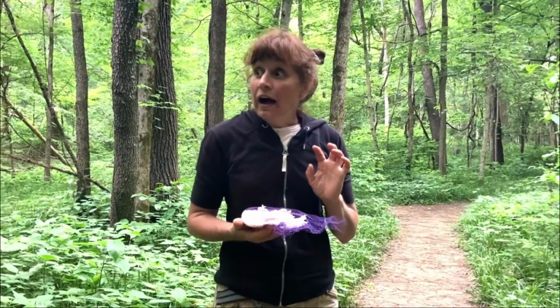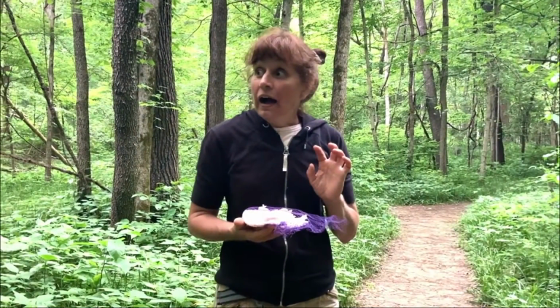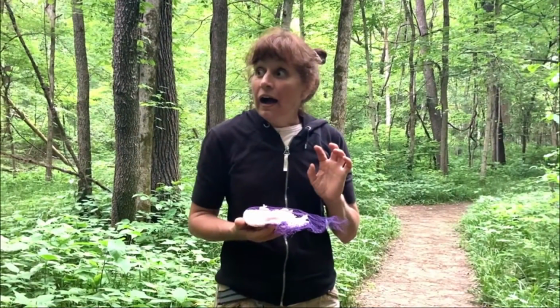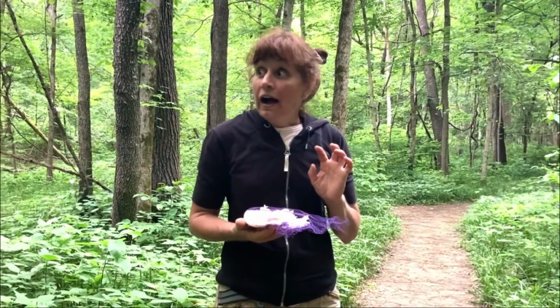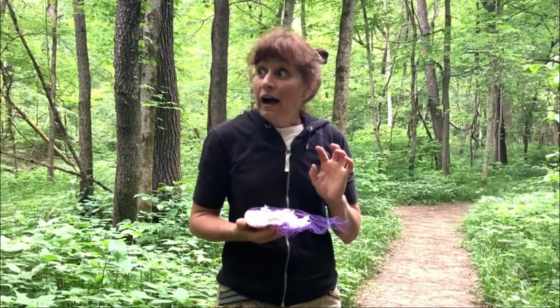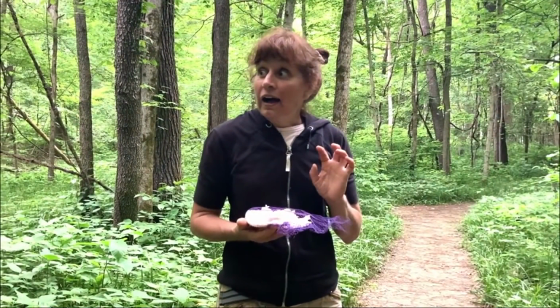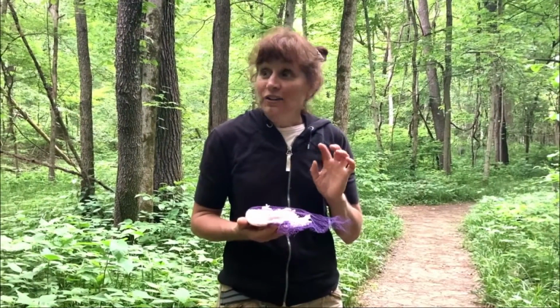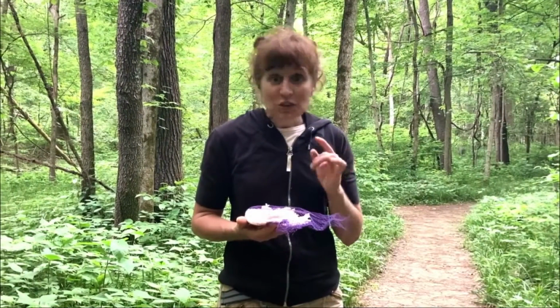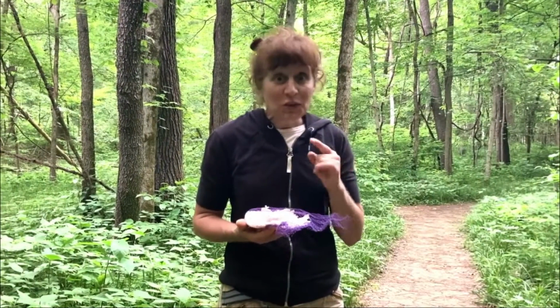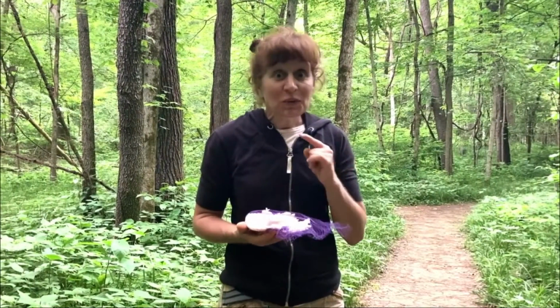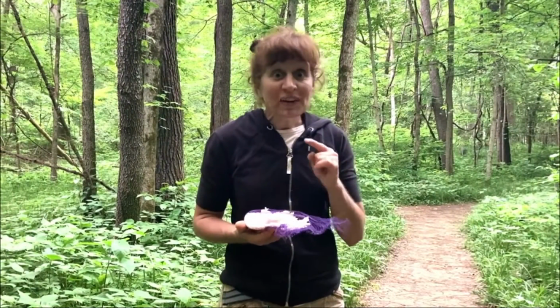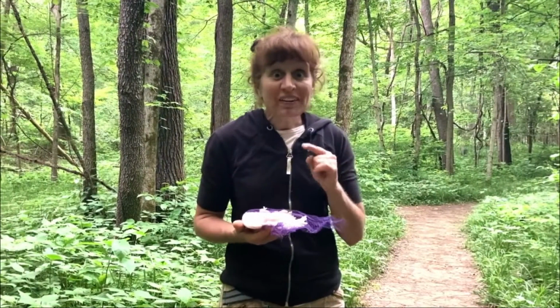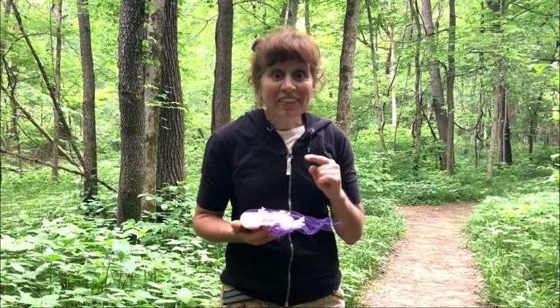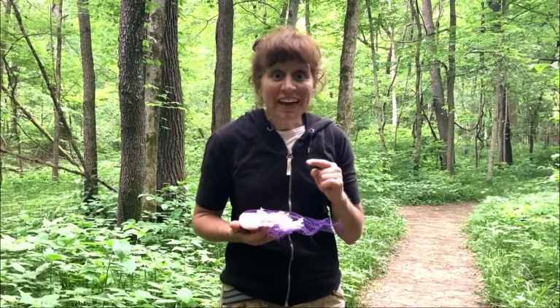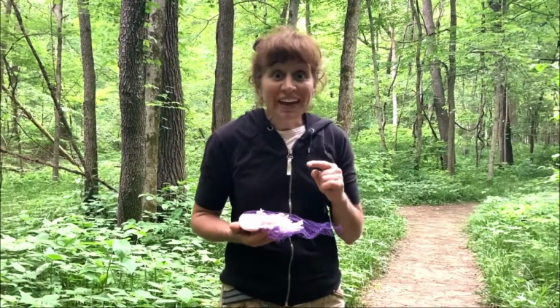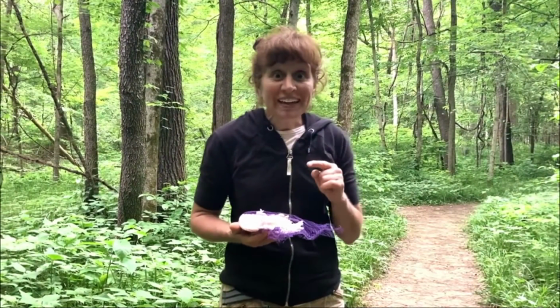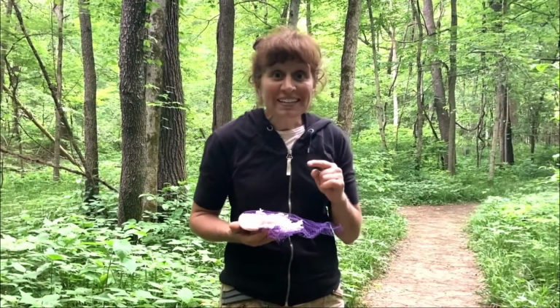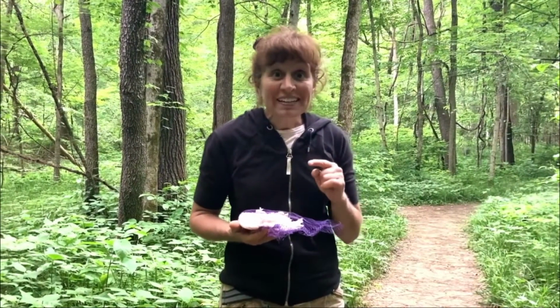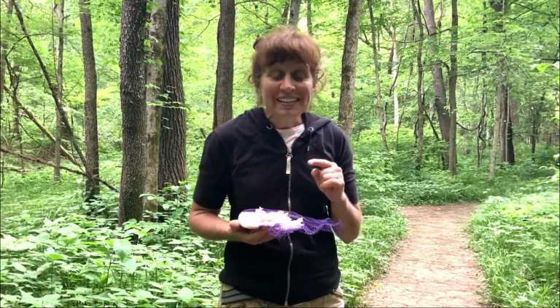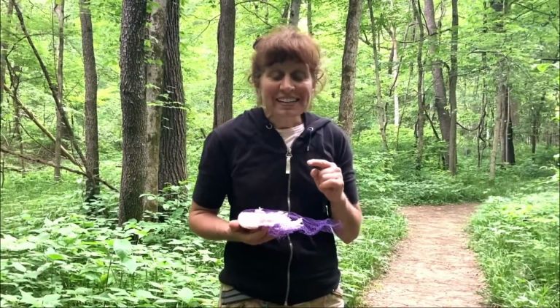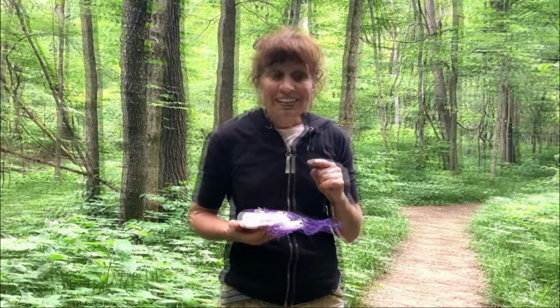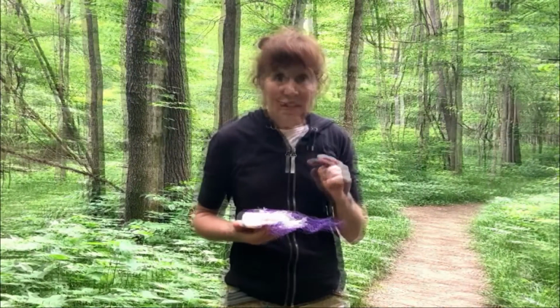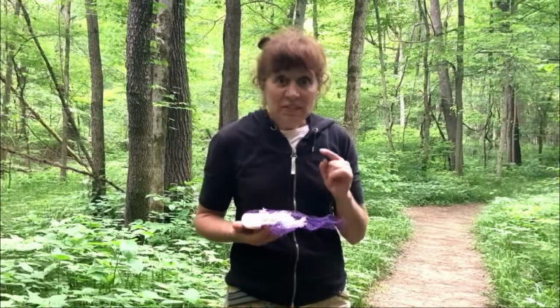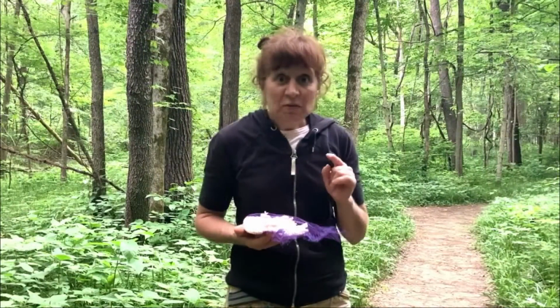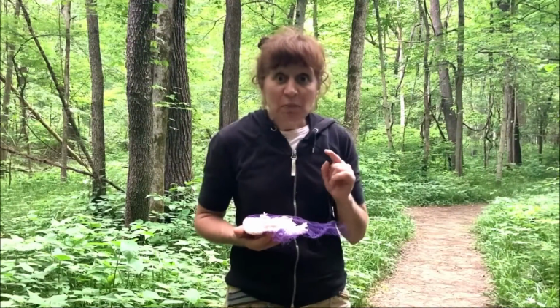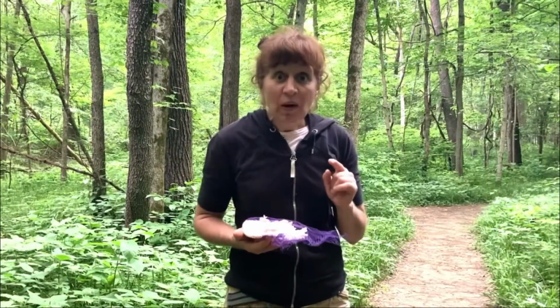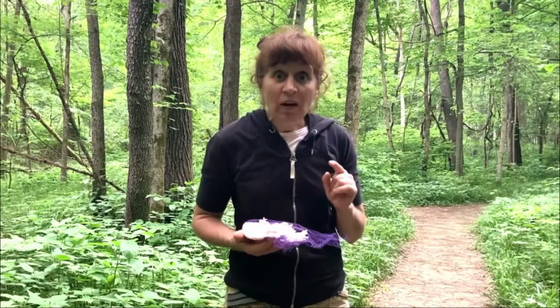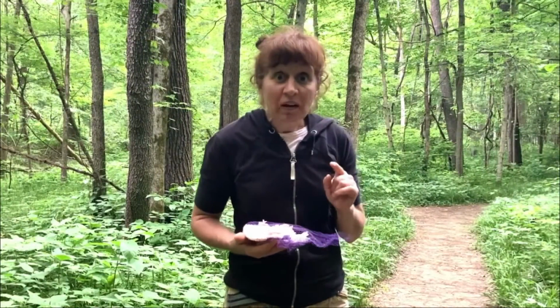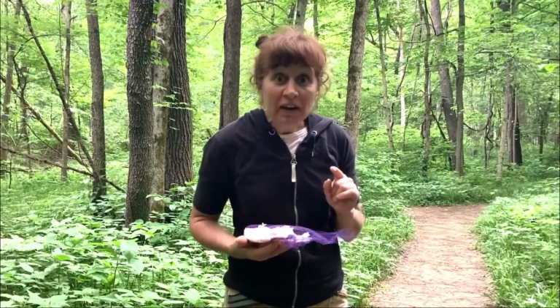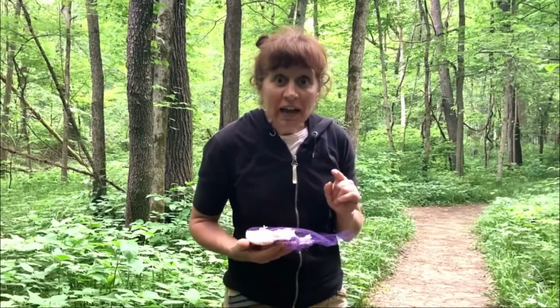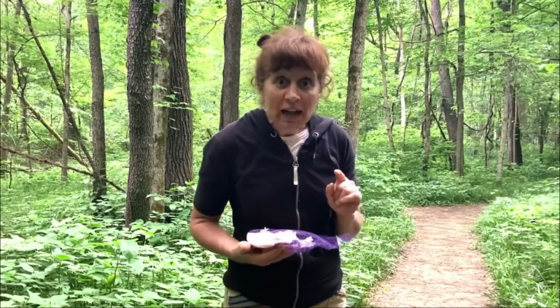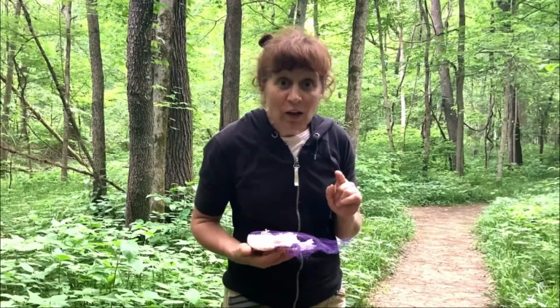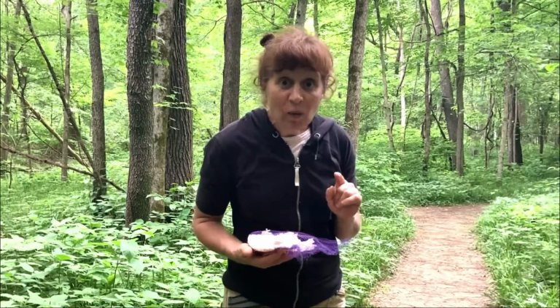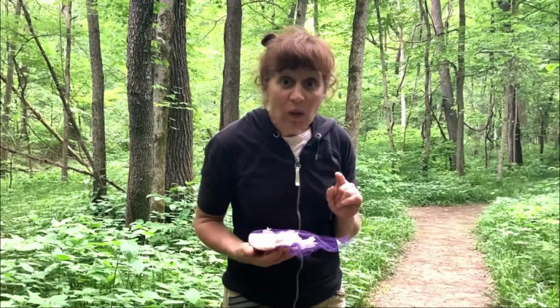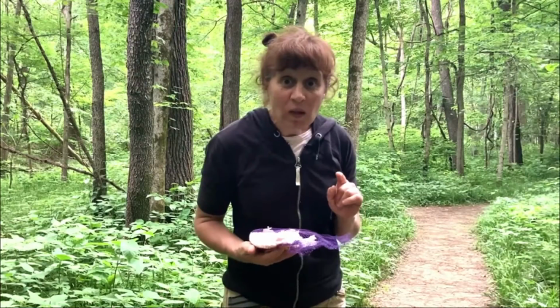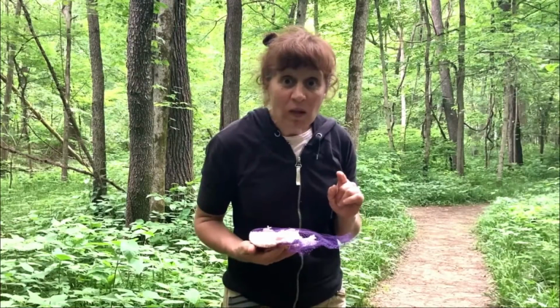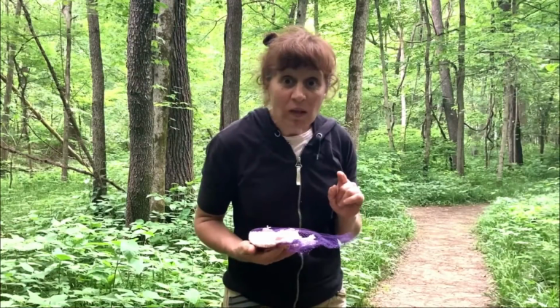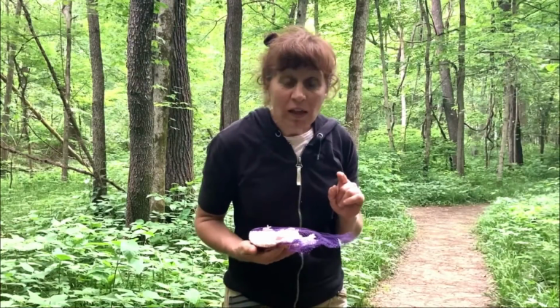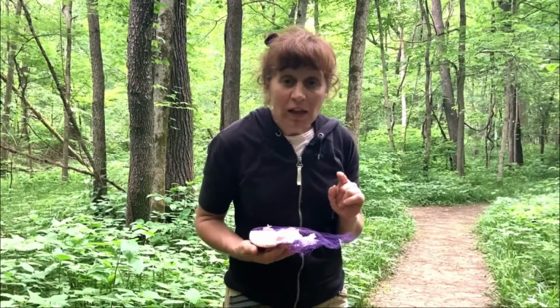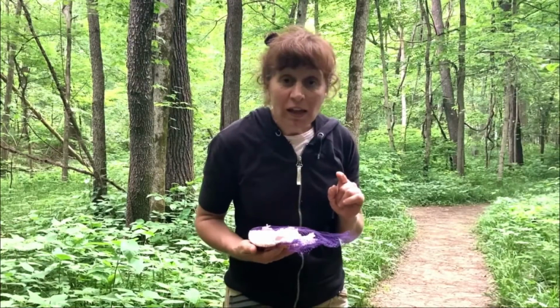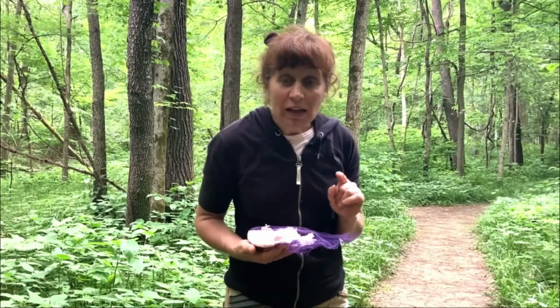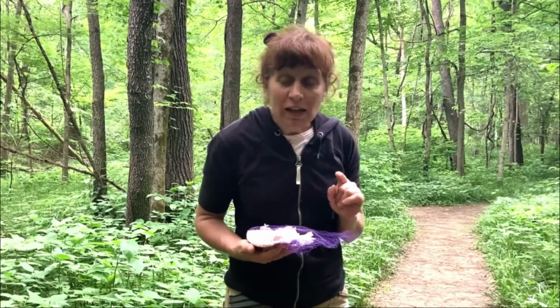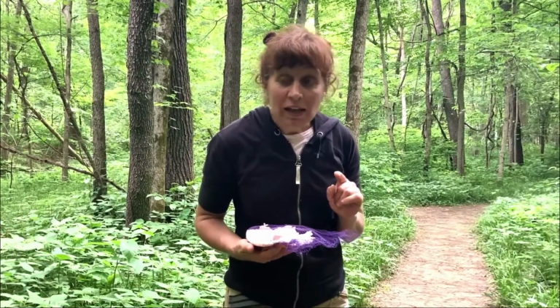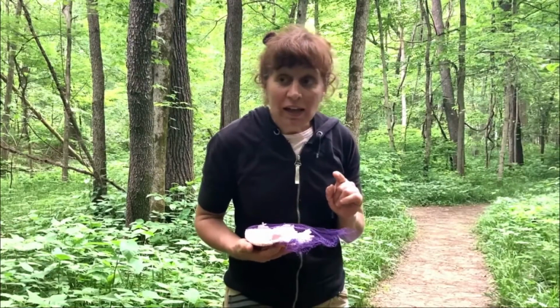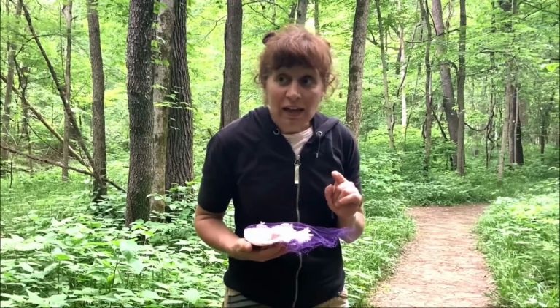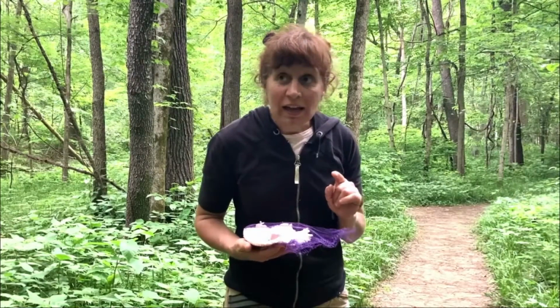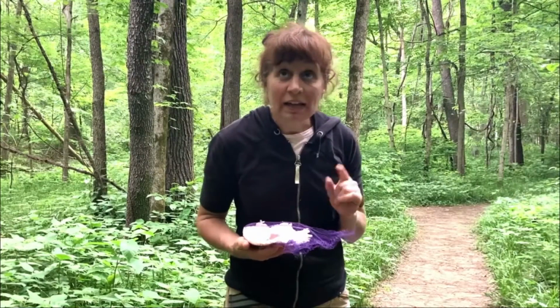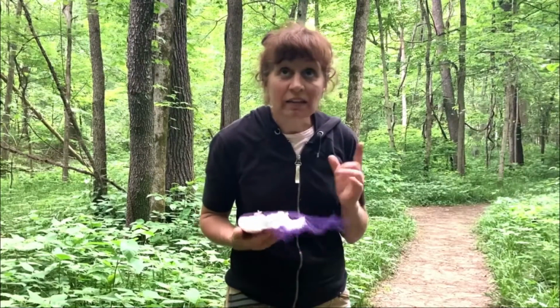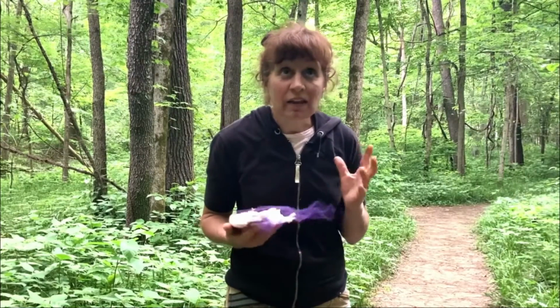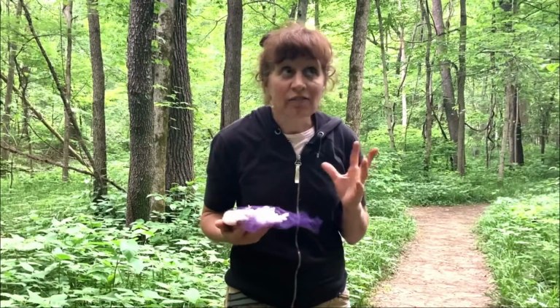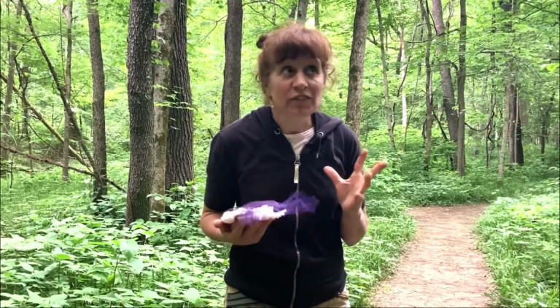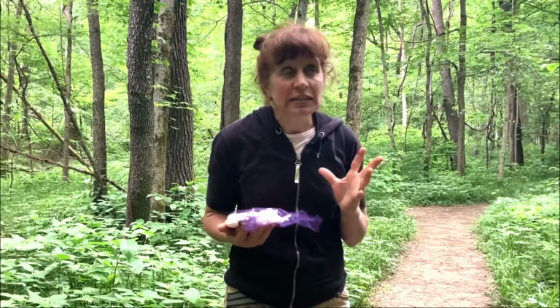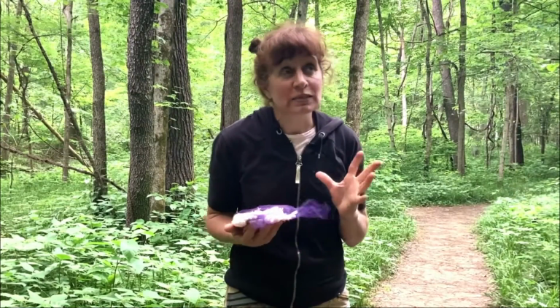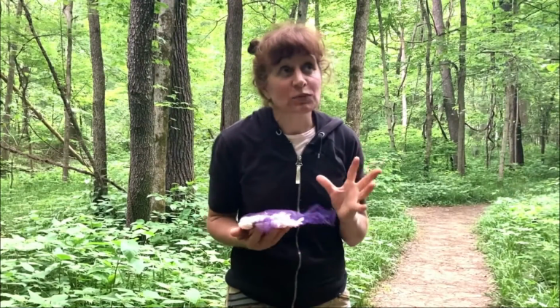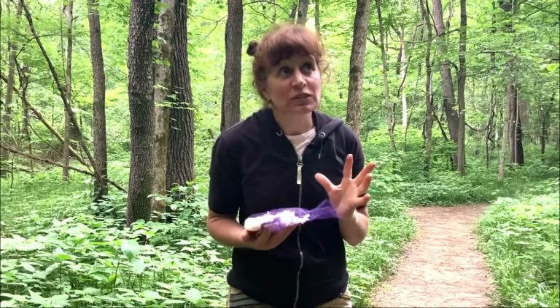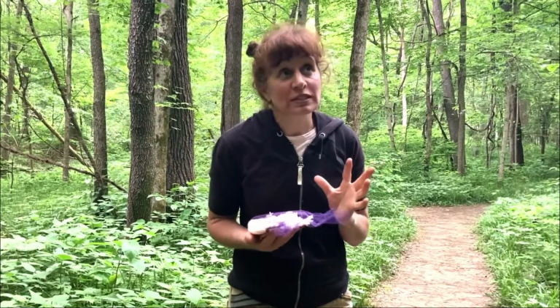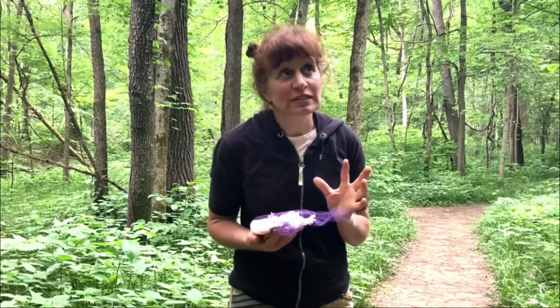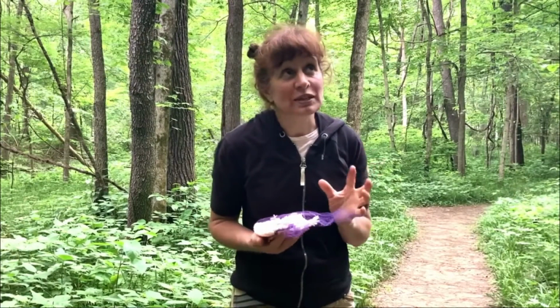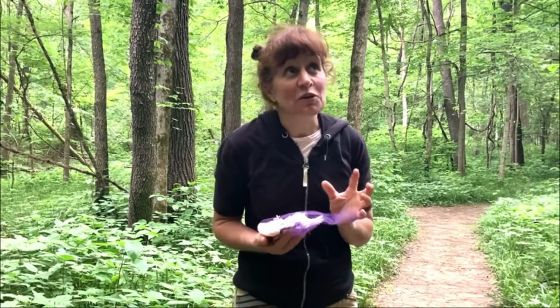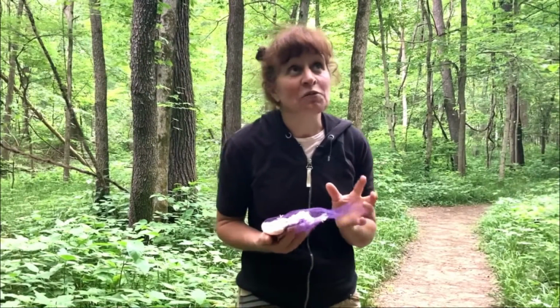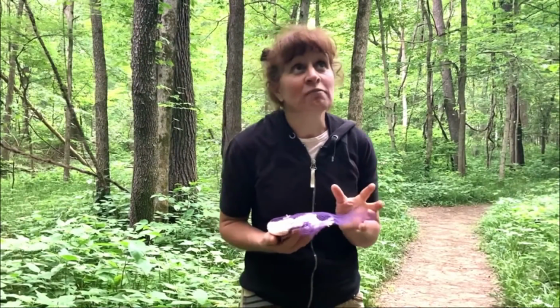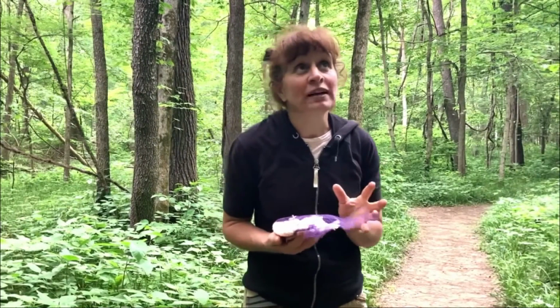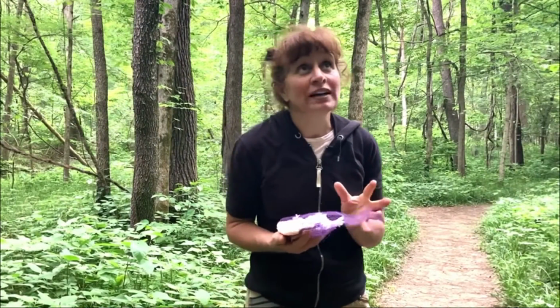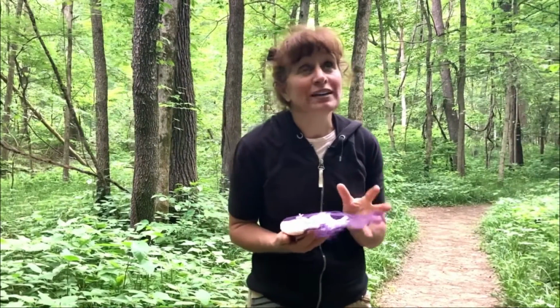Do you hear that? It's a barred owl! I love this one so much!